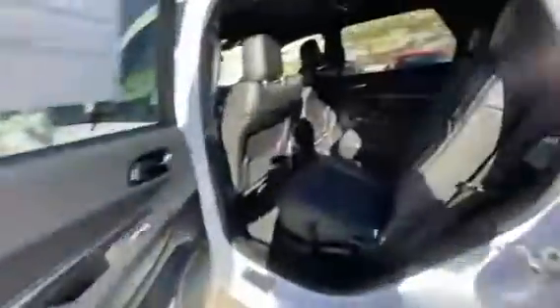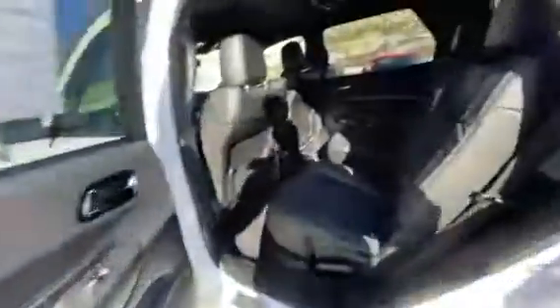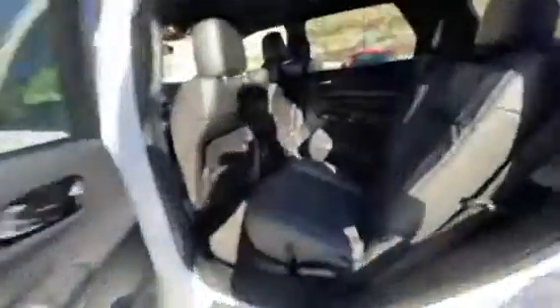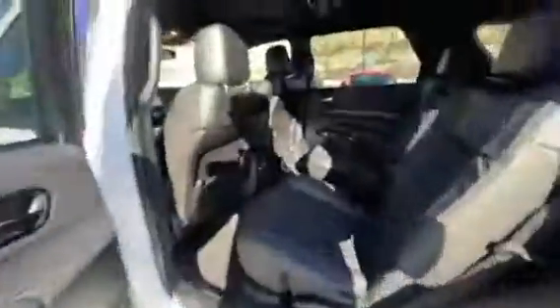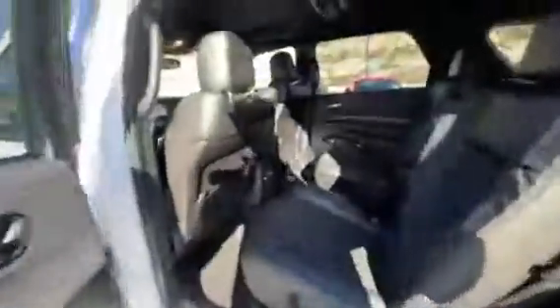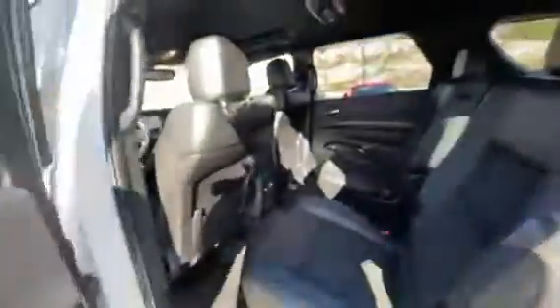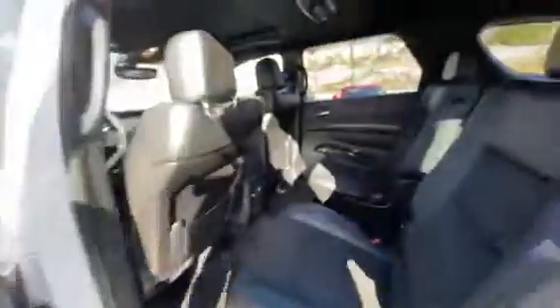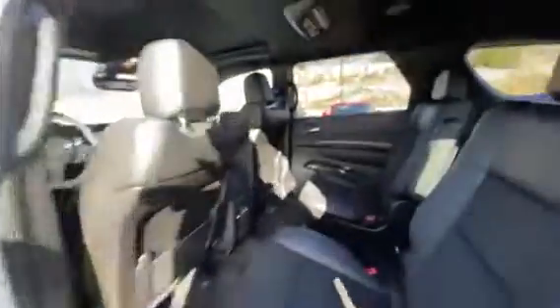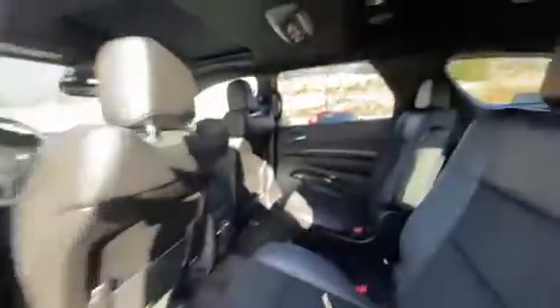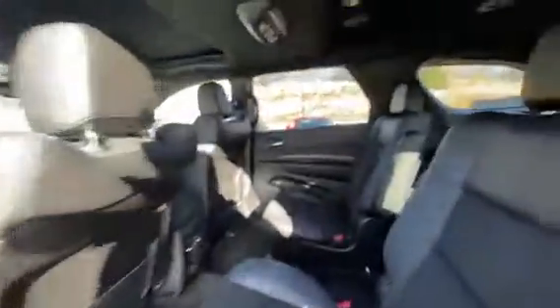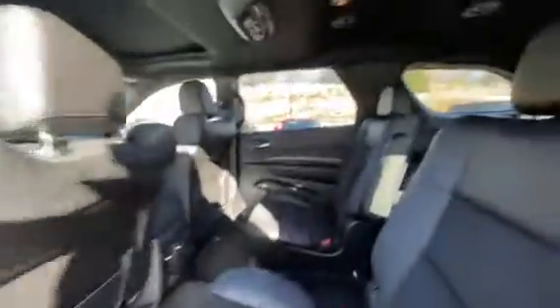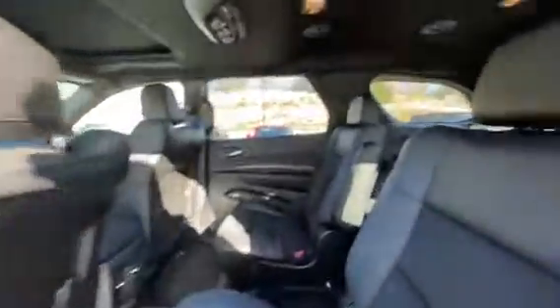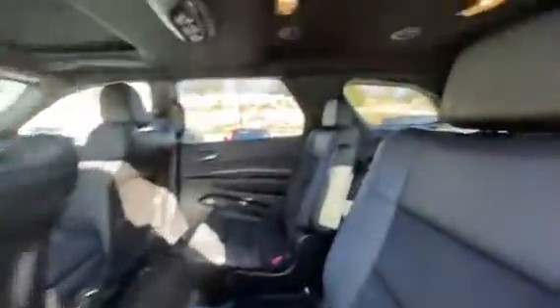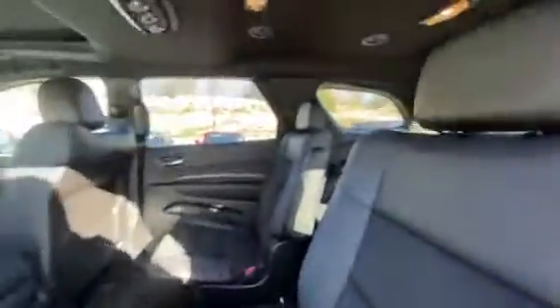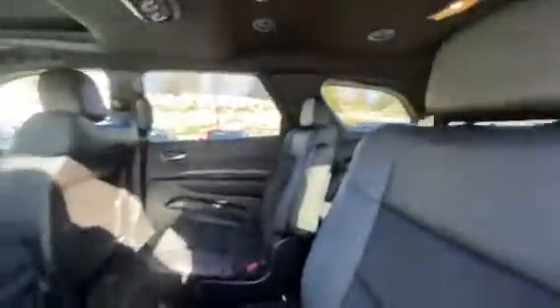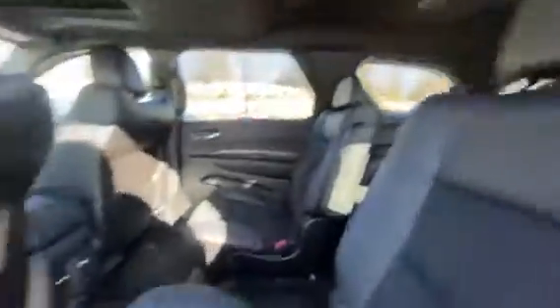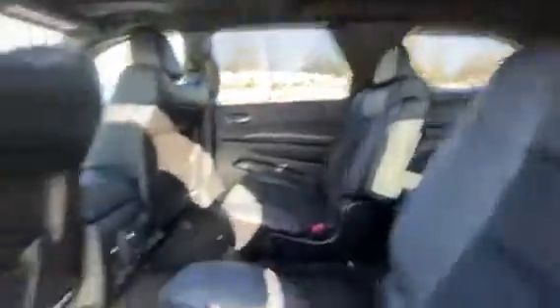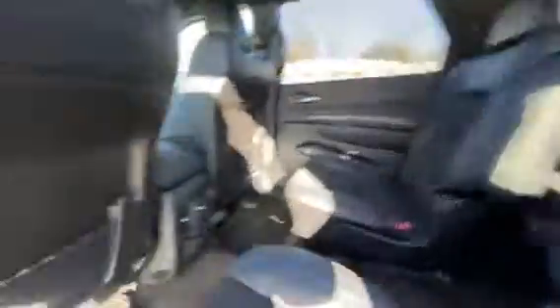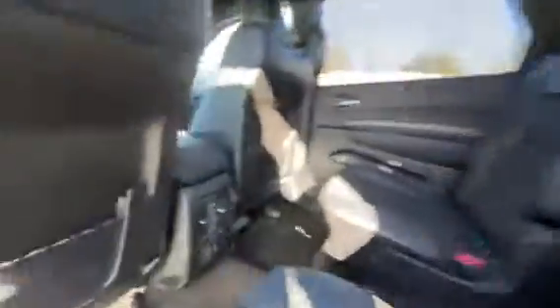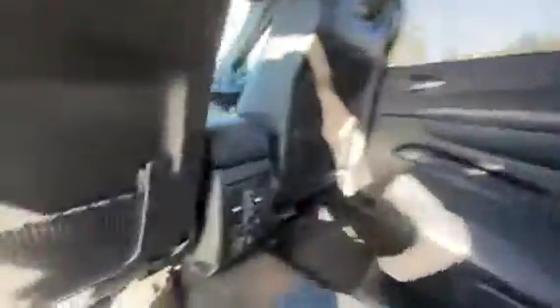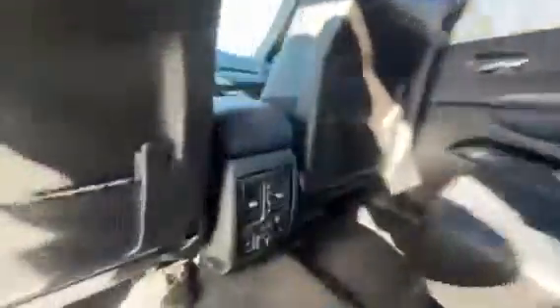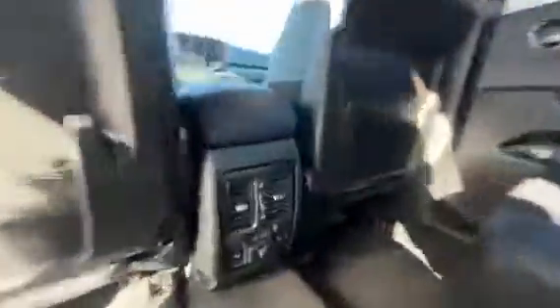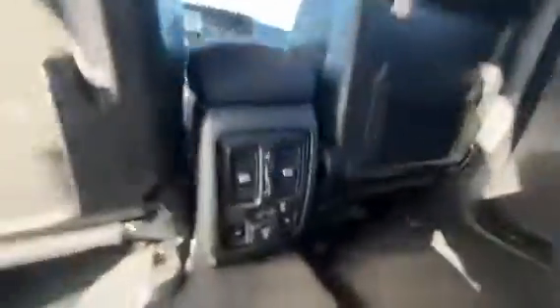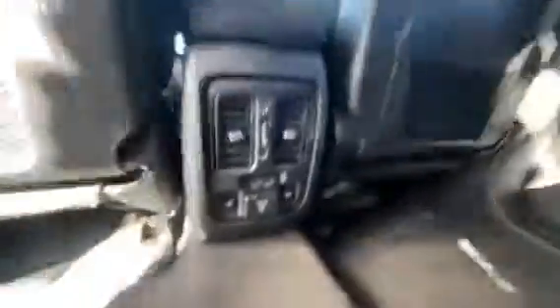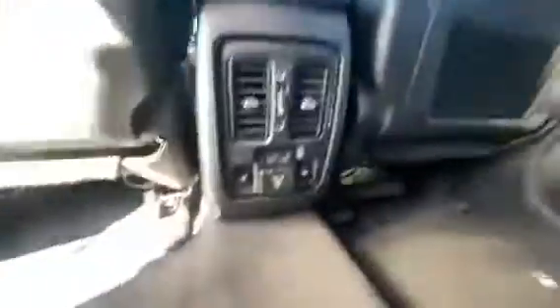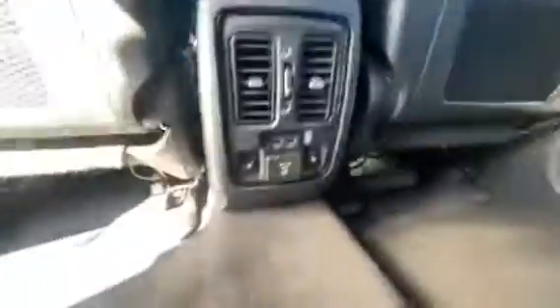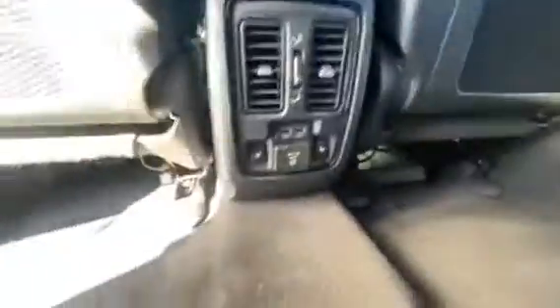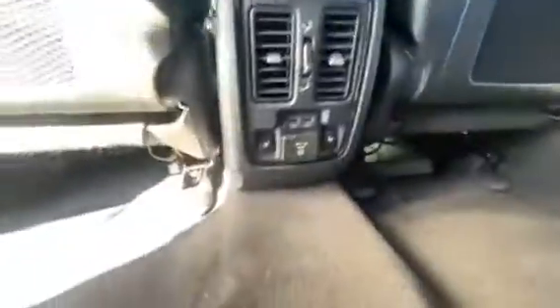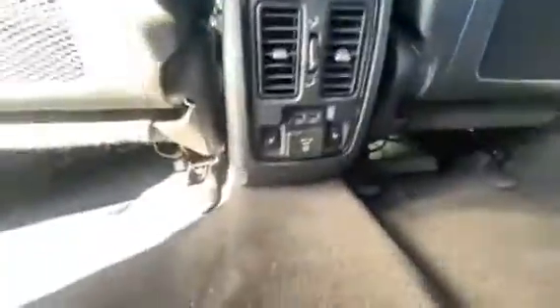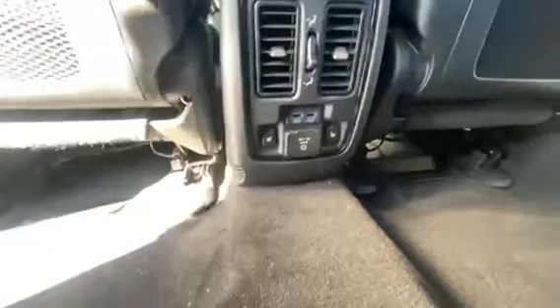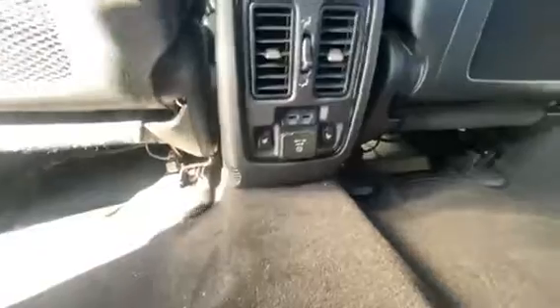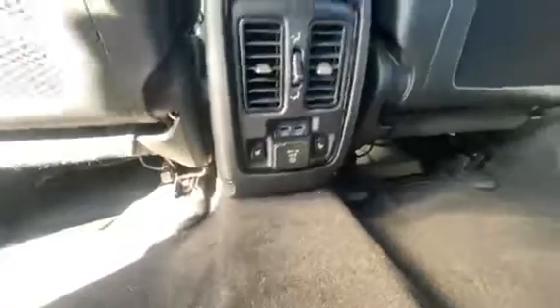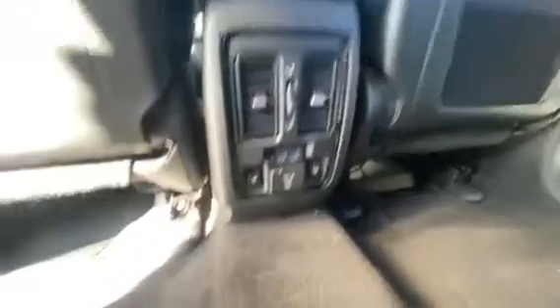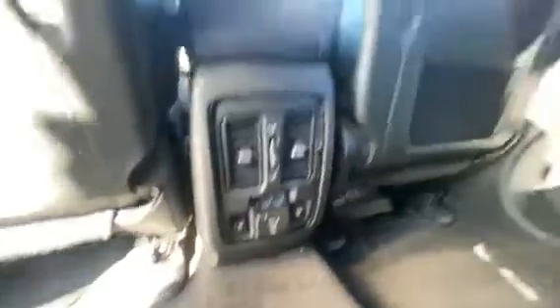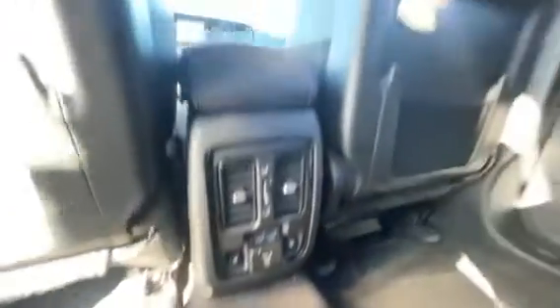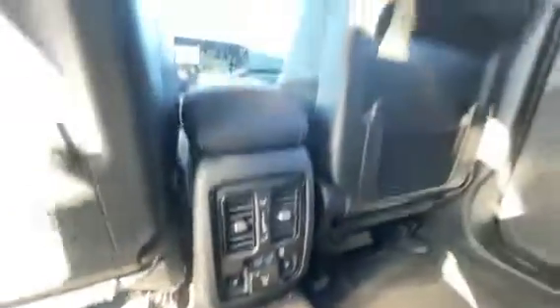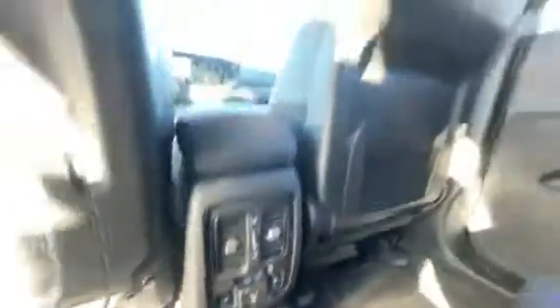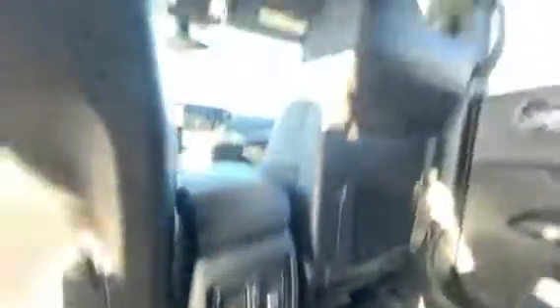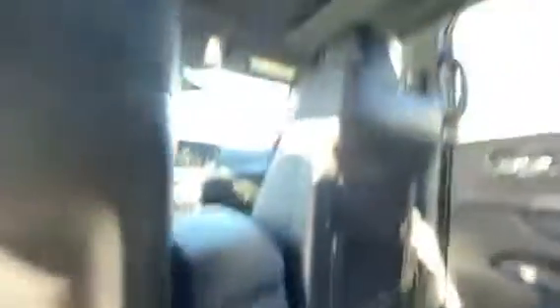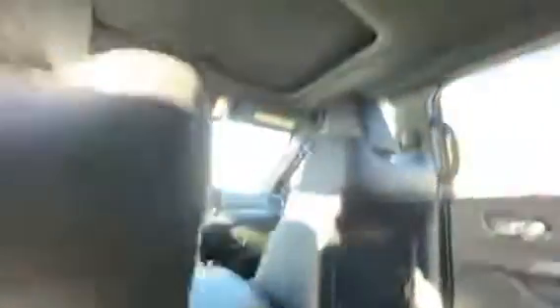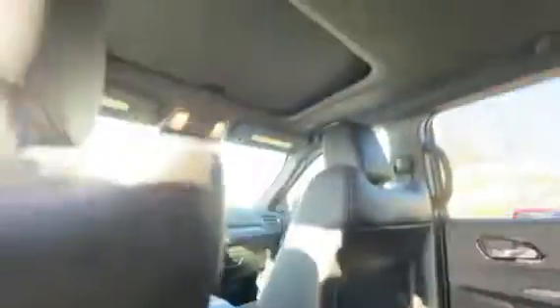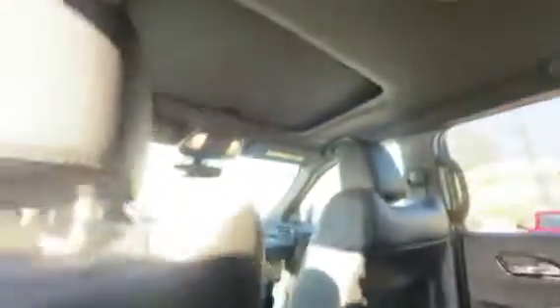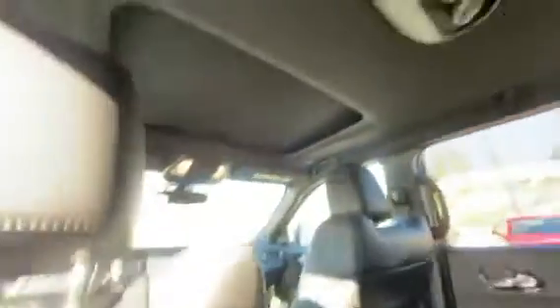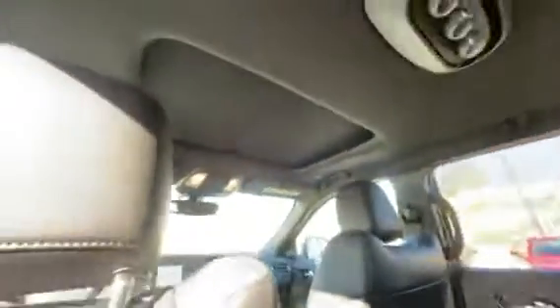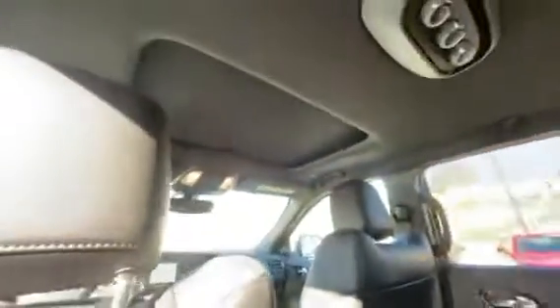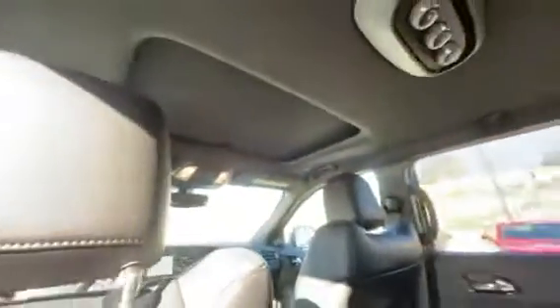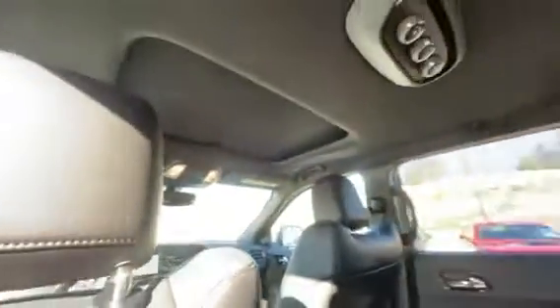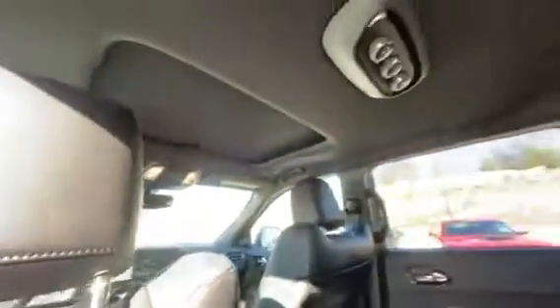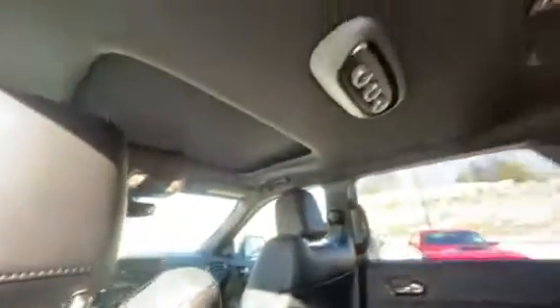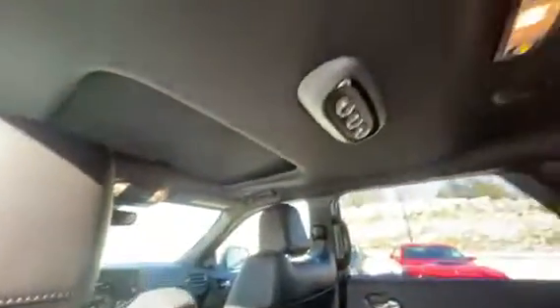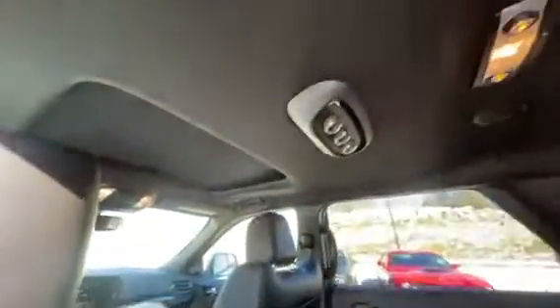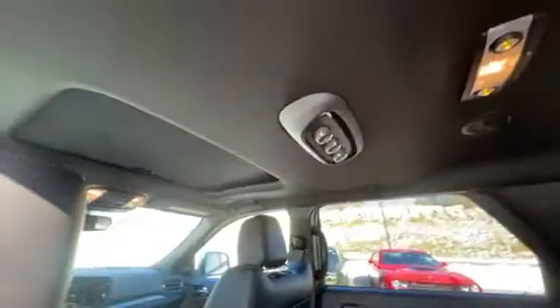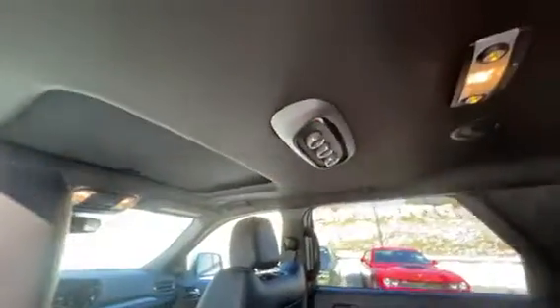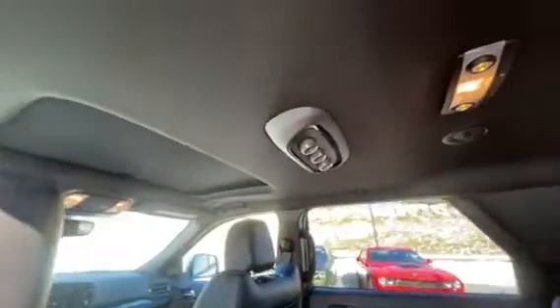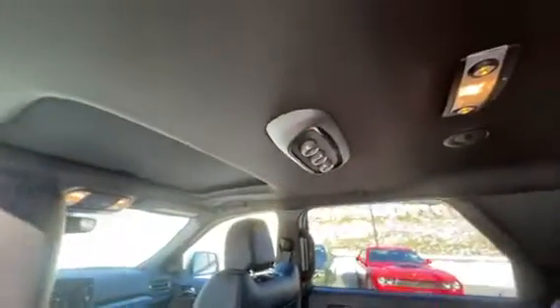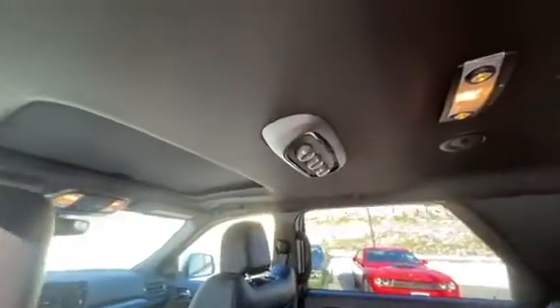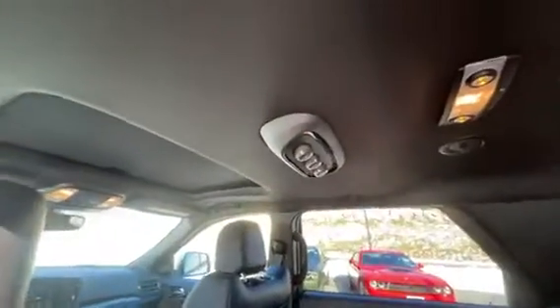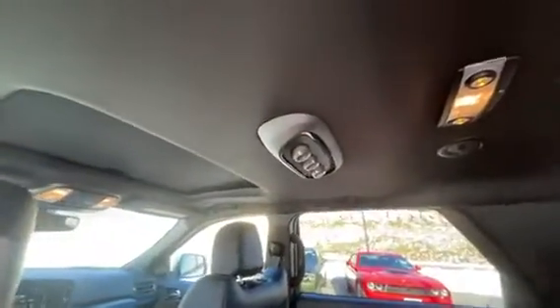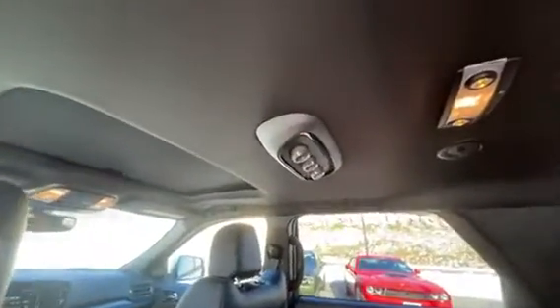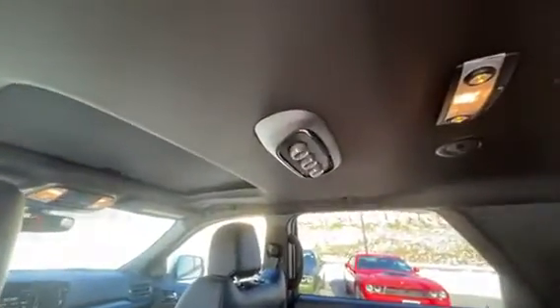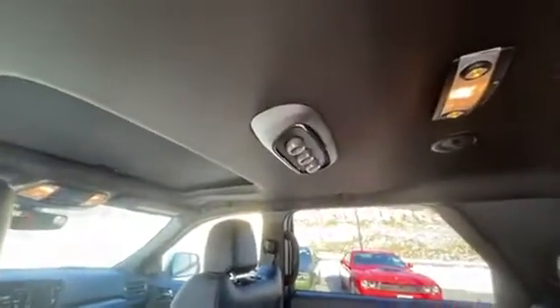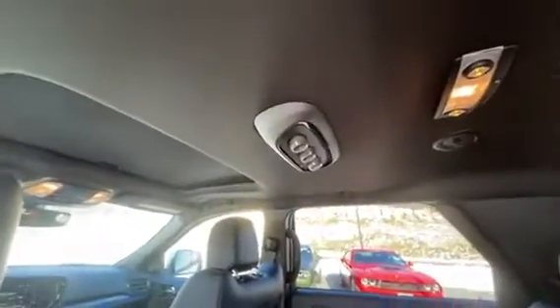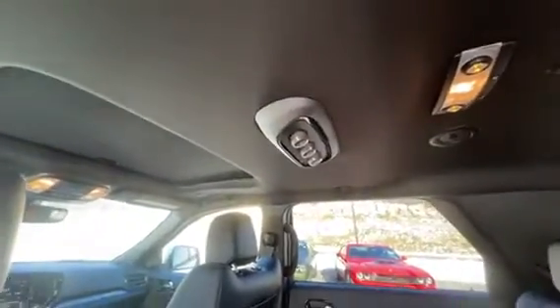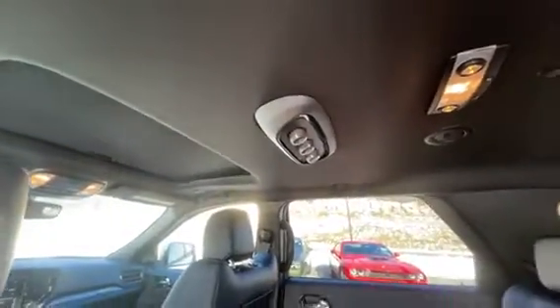Captain's chairs in the middle — both are heated for you. You got the sunroof and all the controls for the heat and AC for the rear.